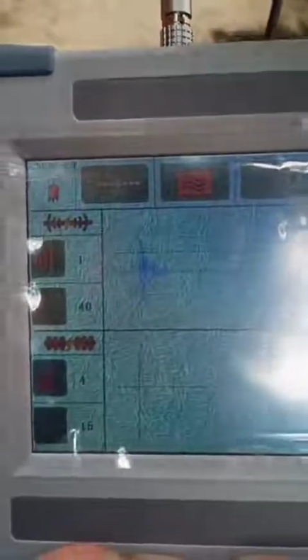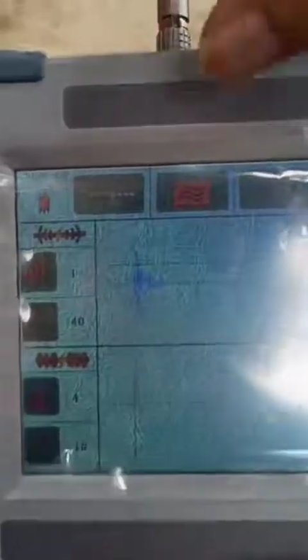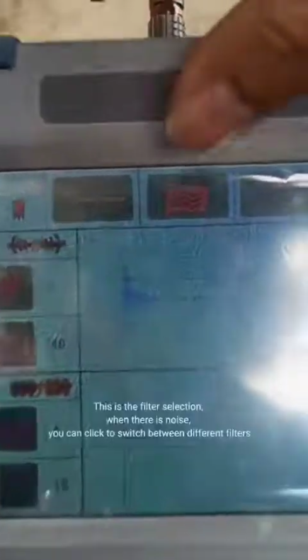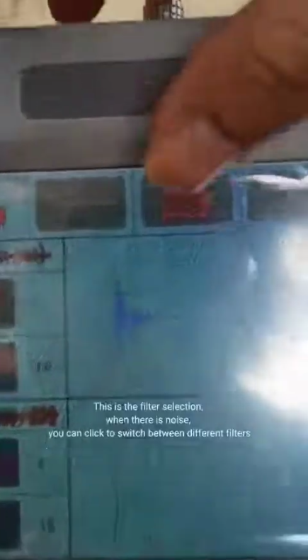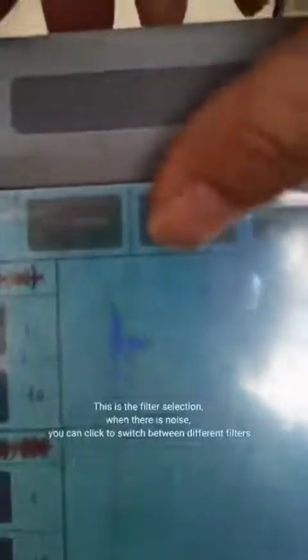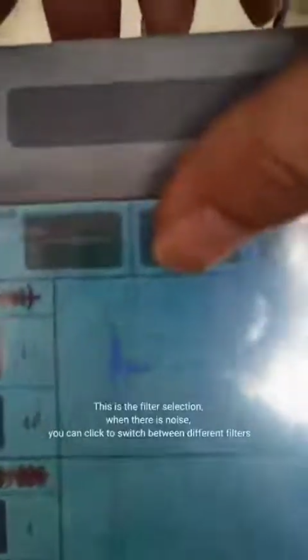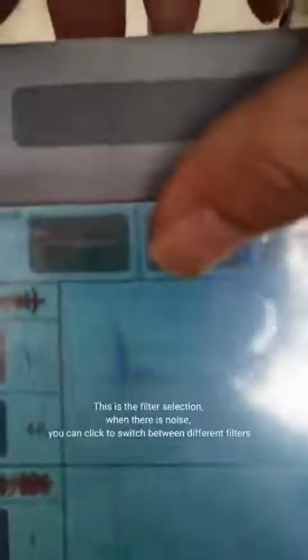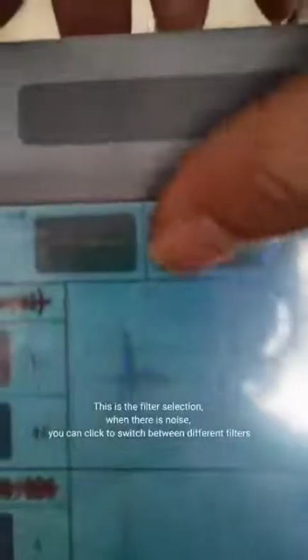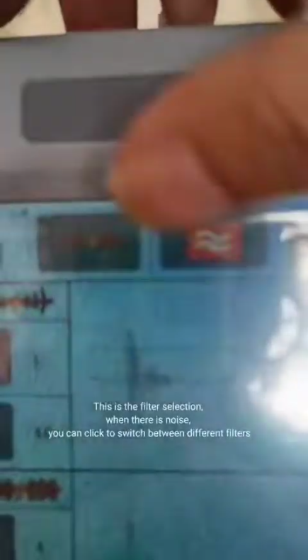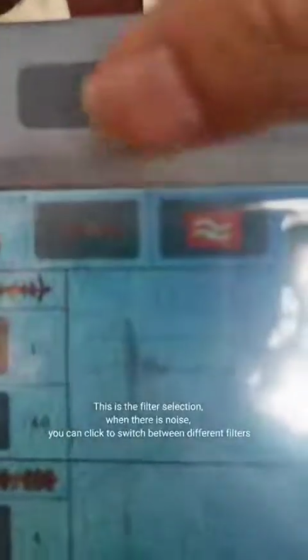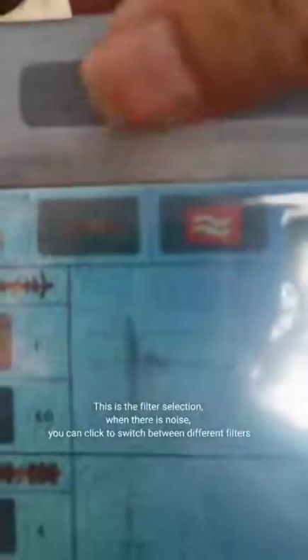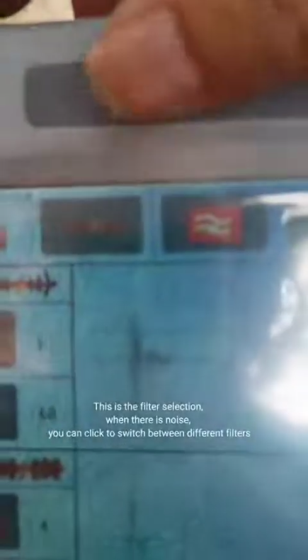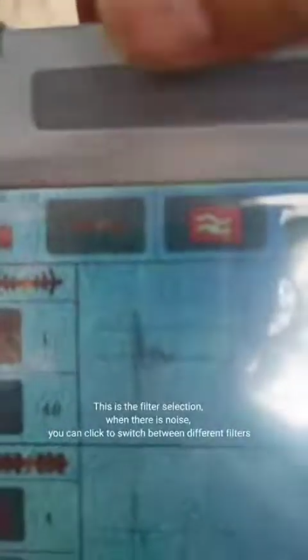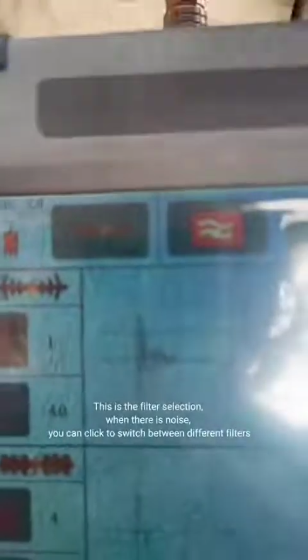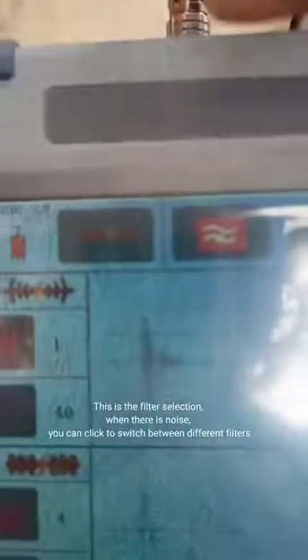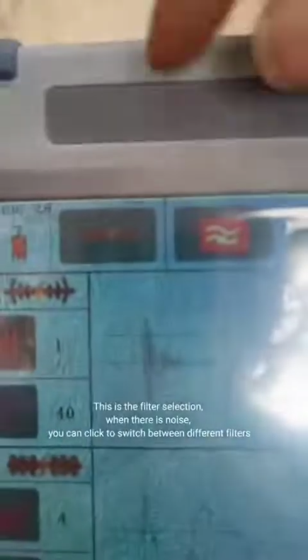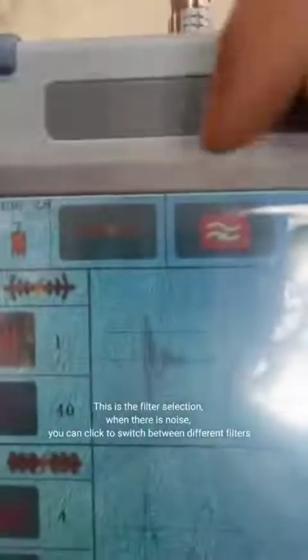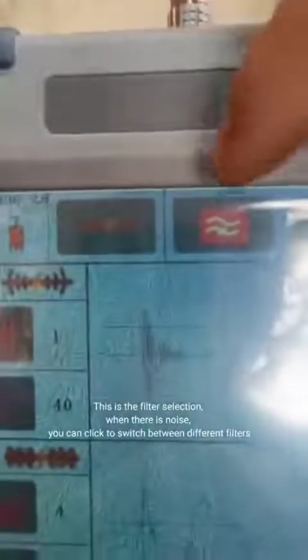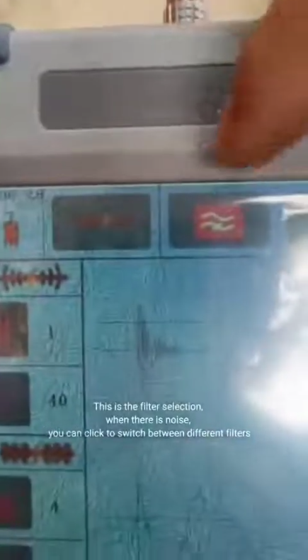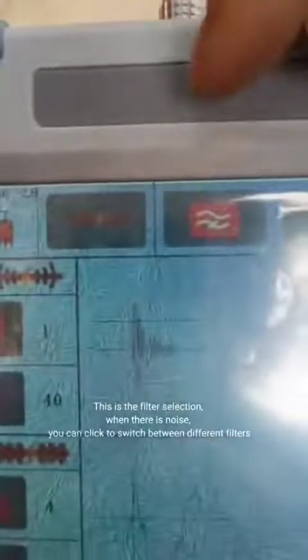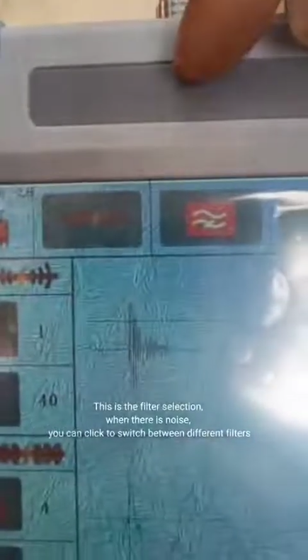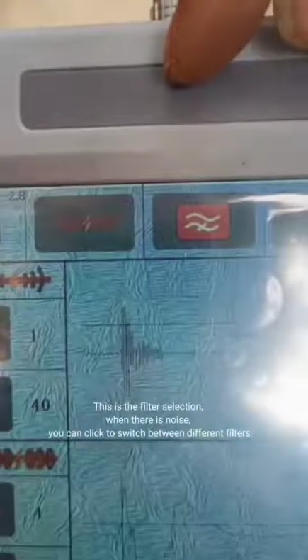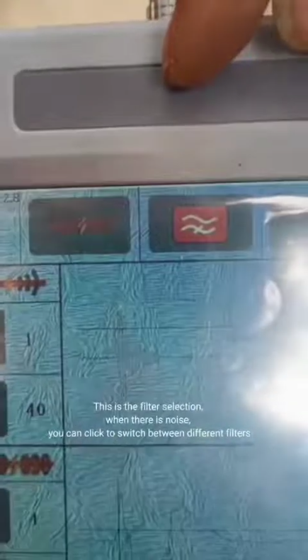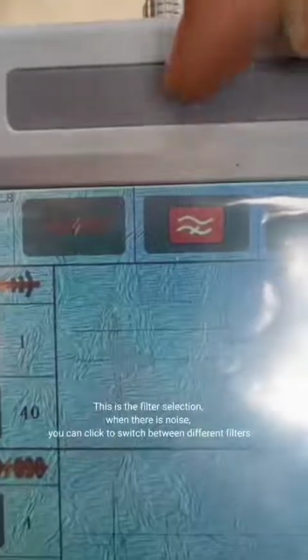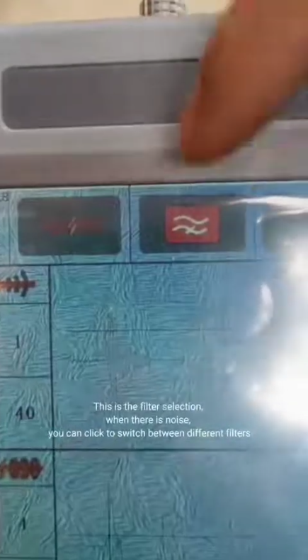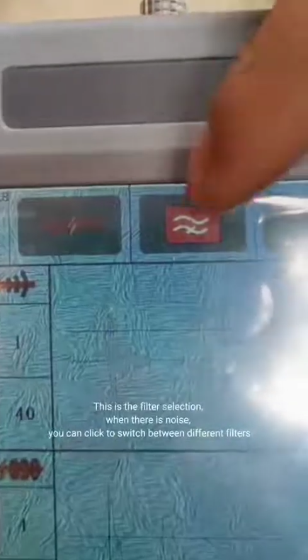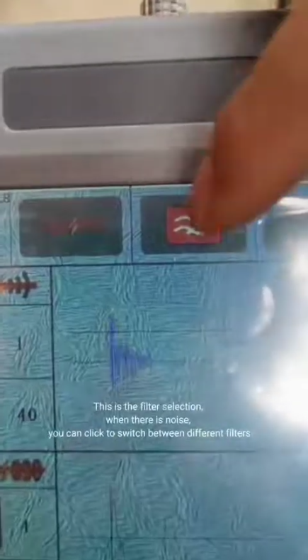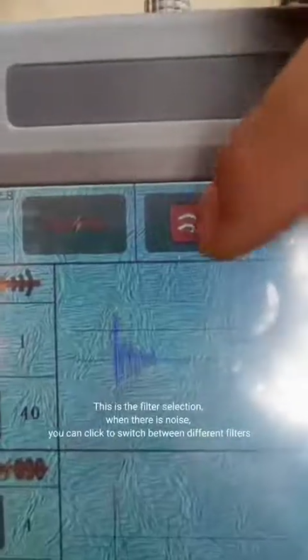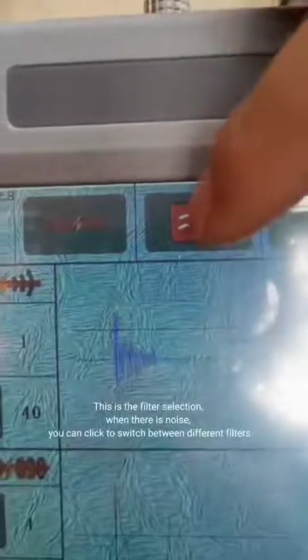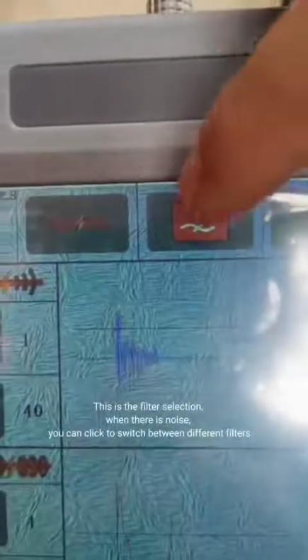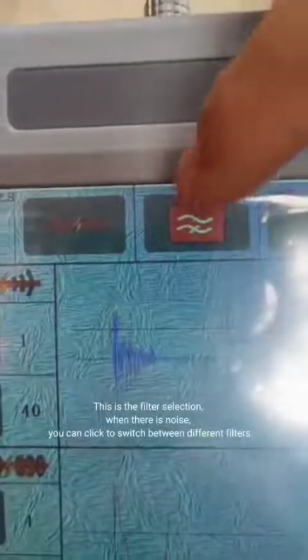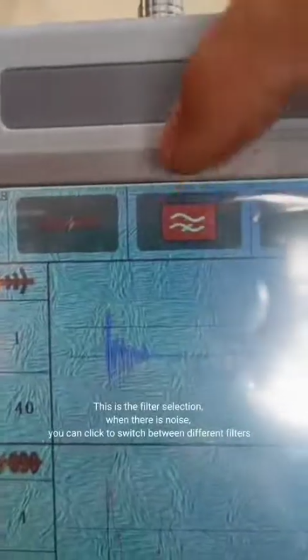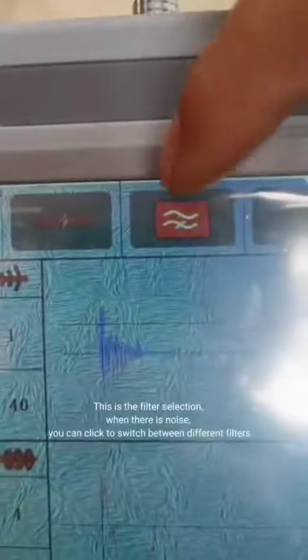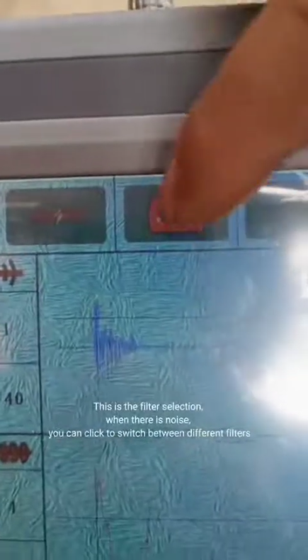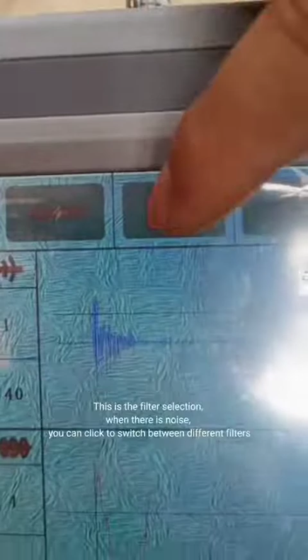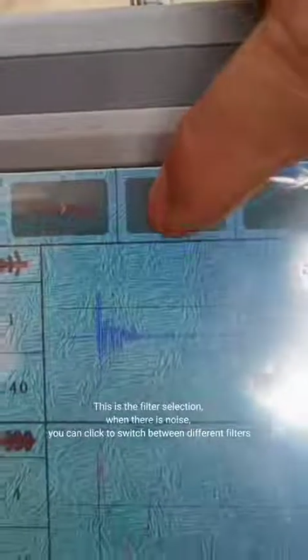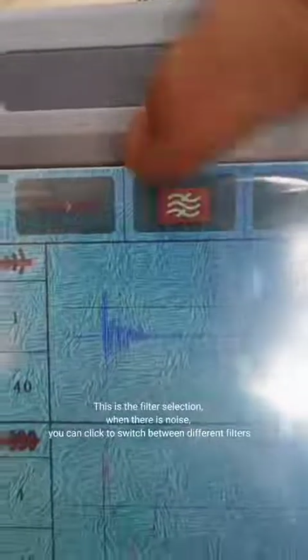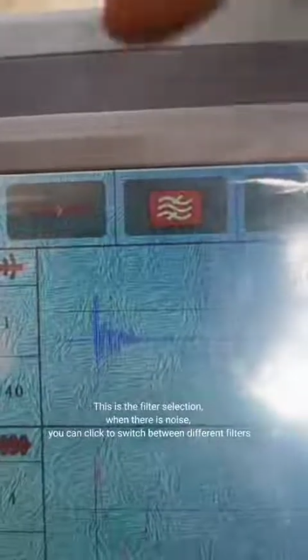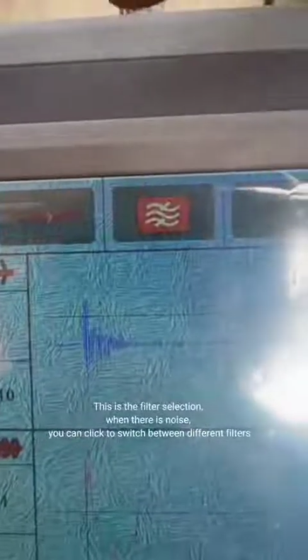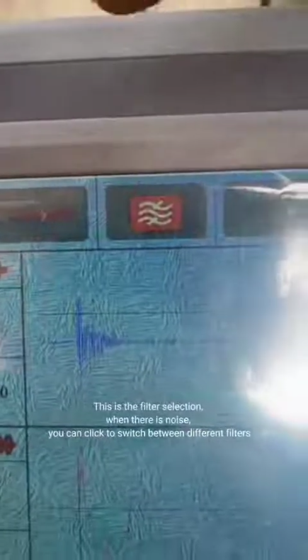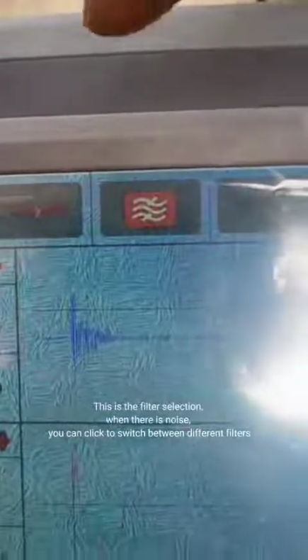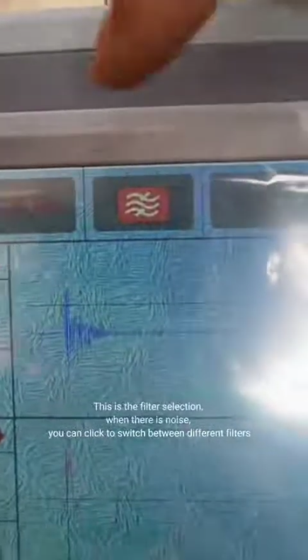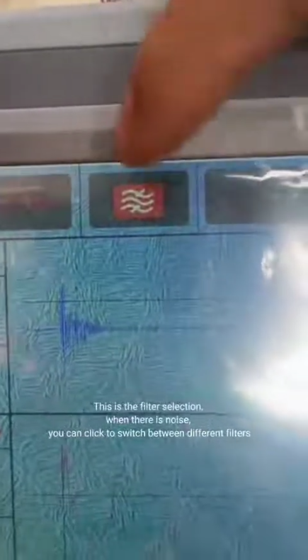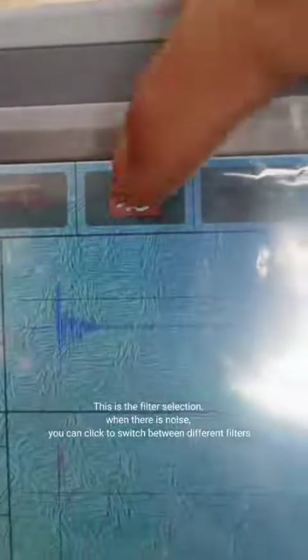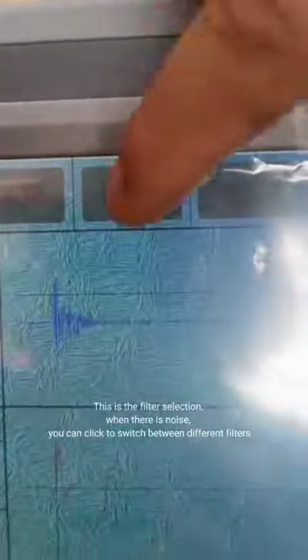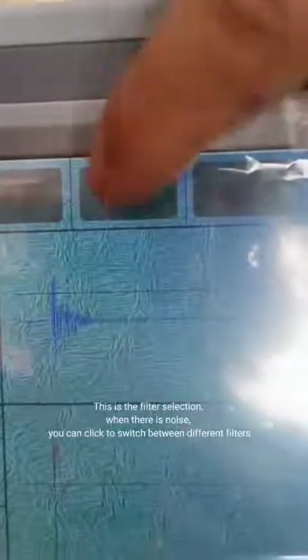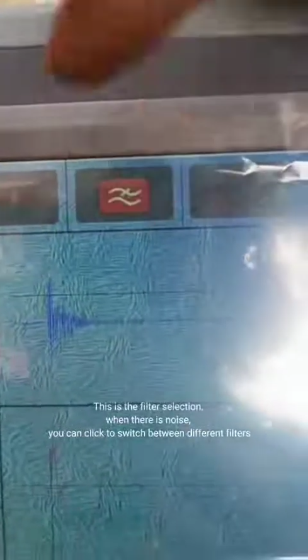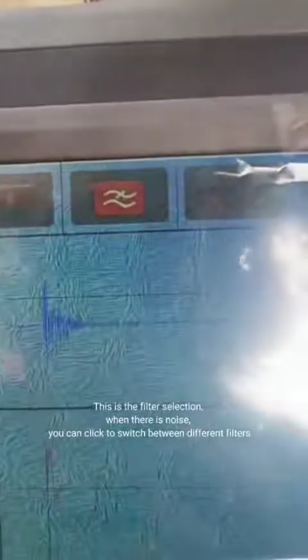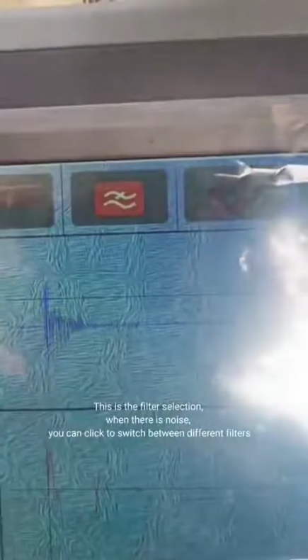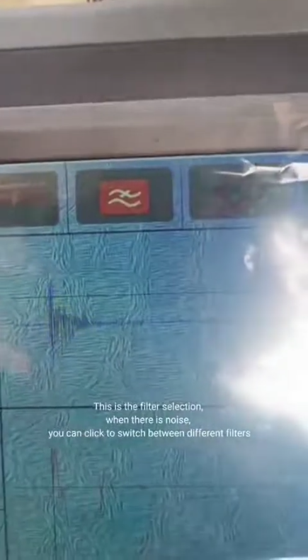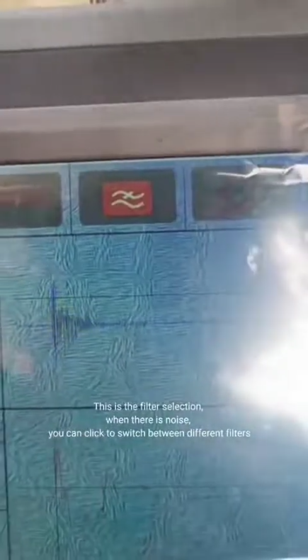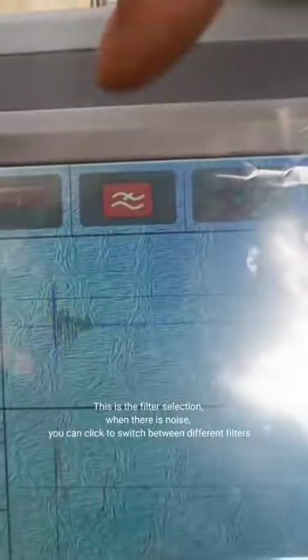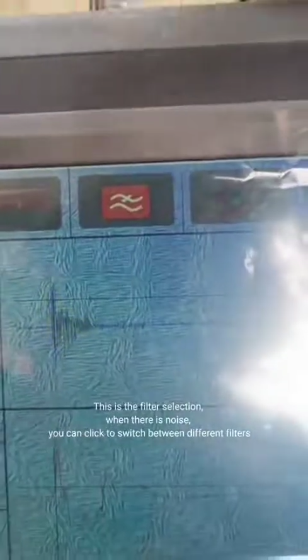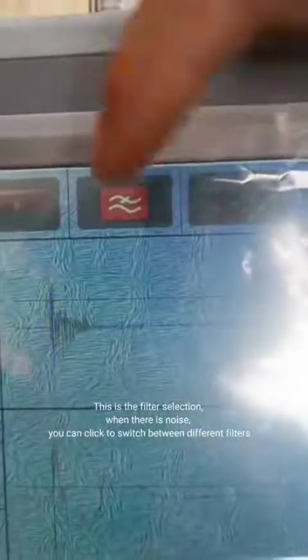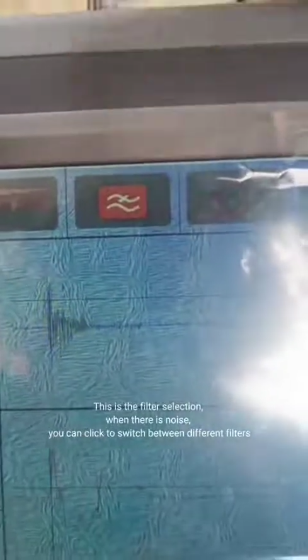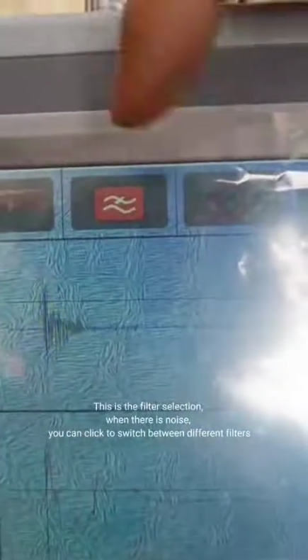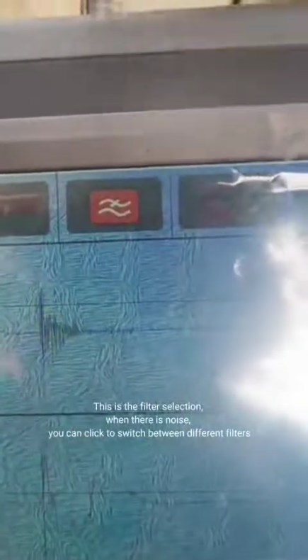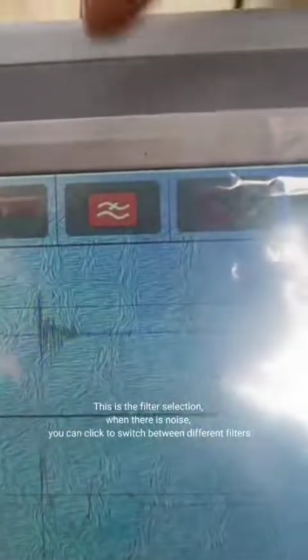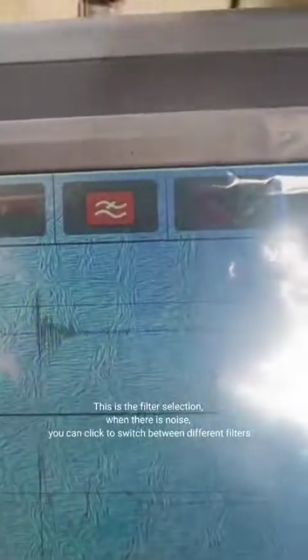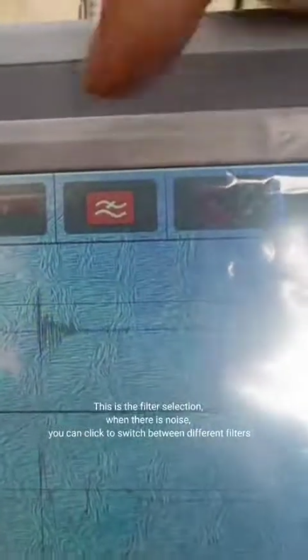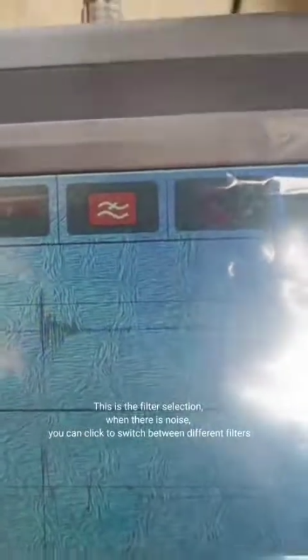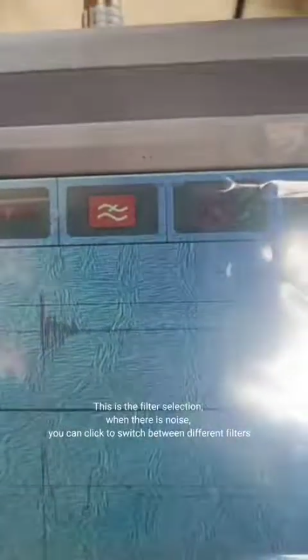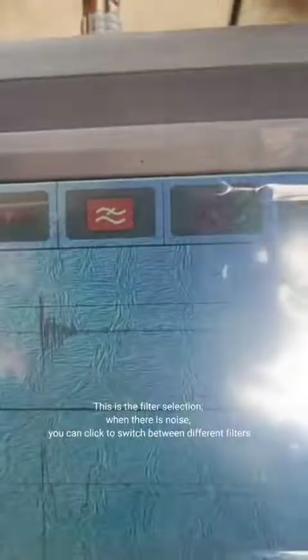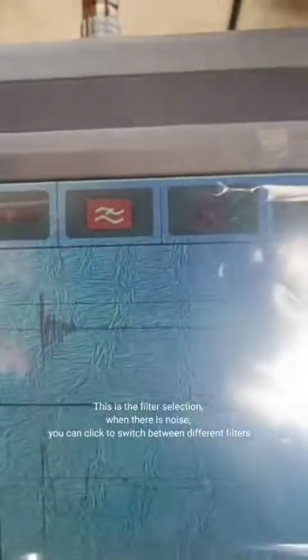This is the filter selection. When there is noise, you can click to switch between different filters.